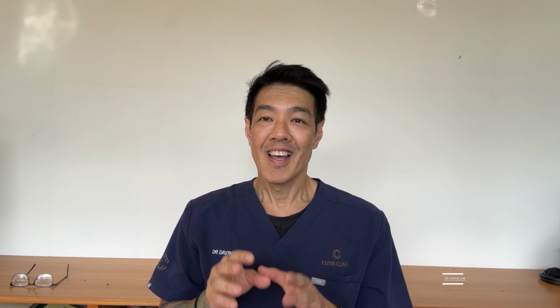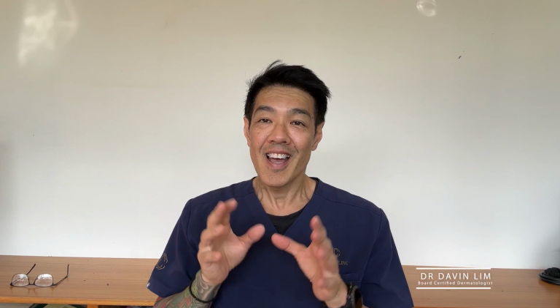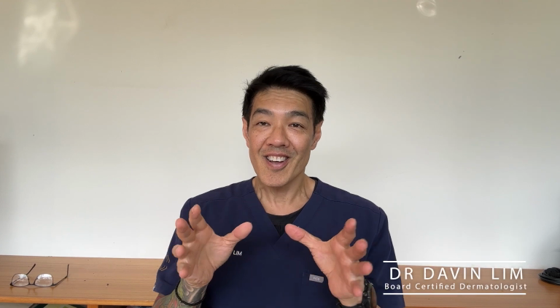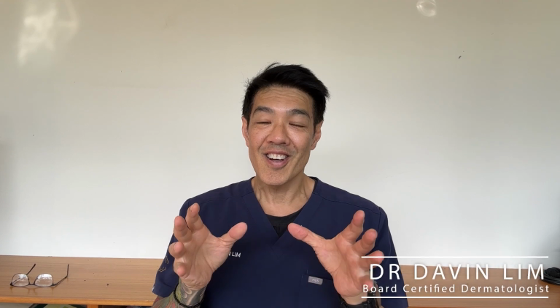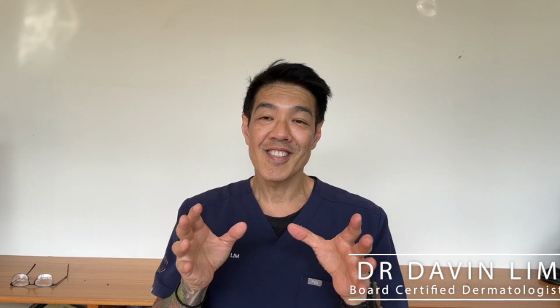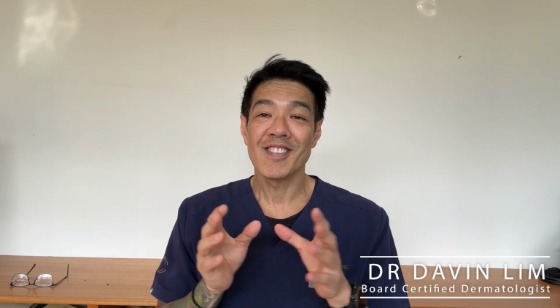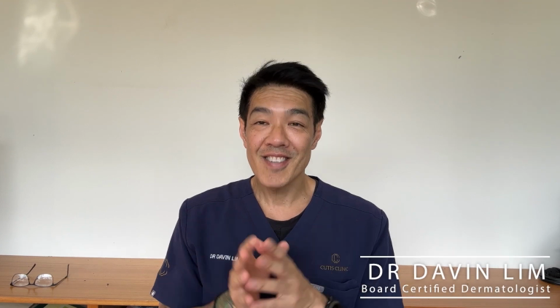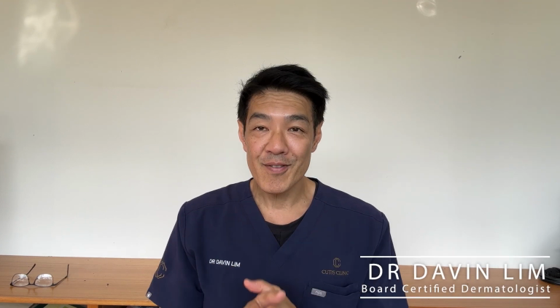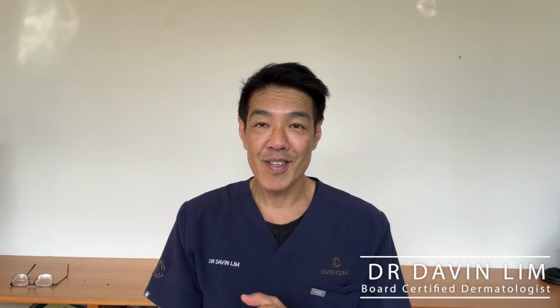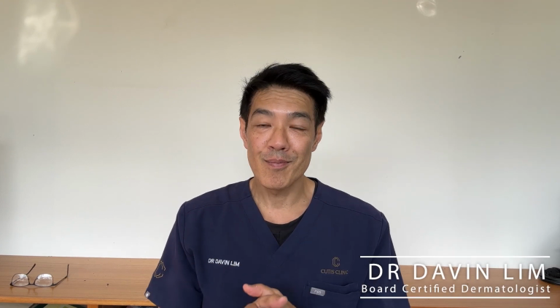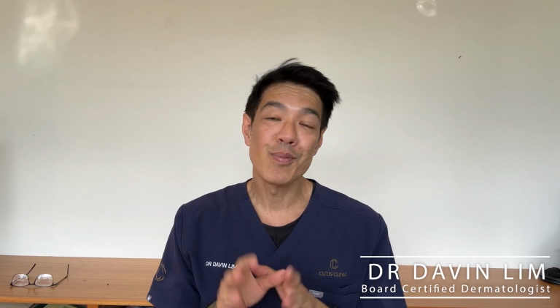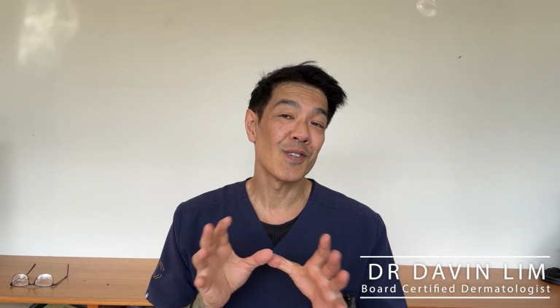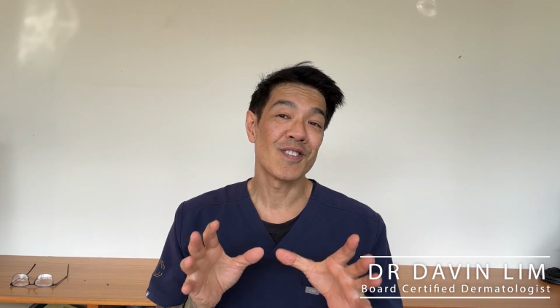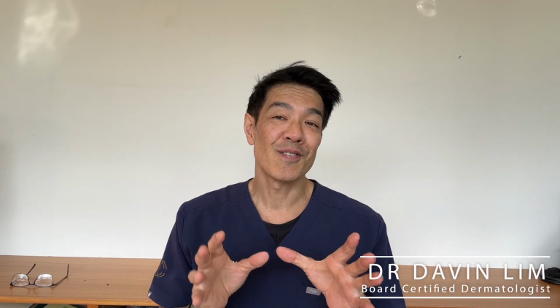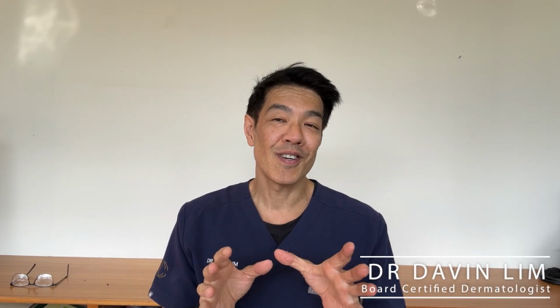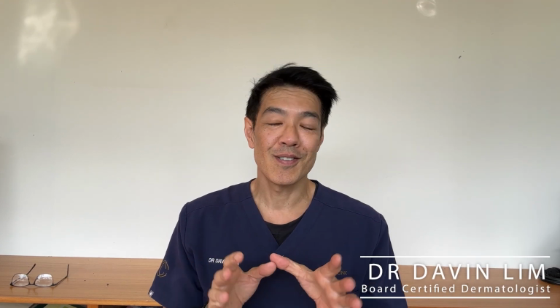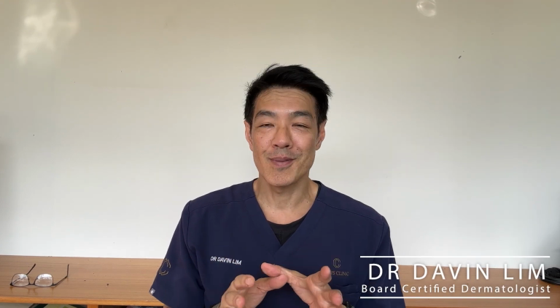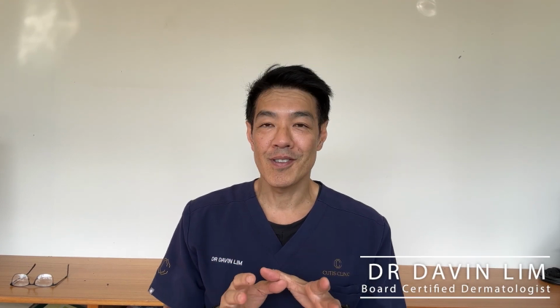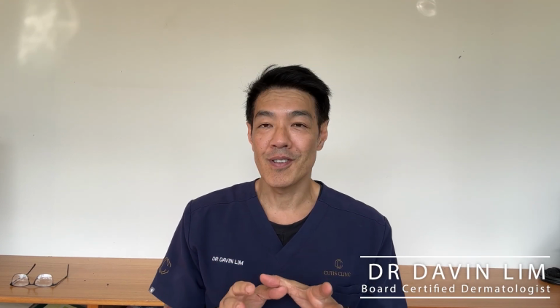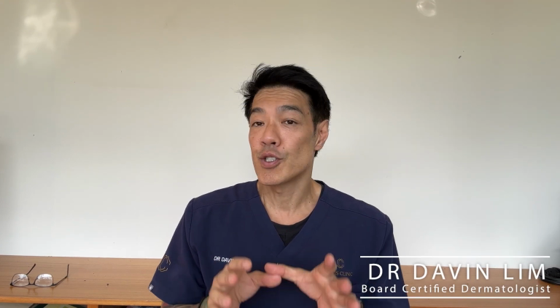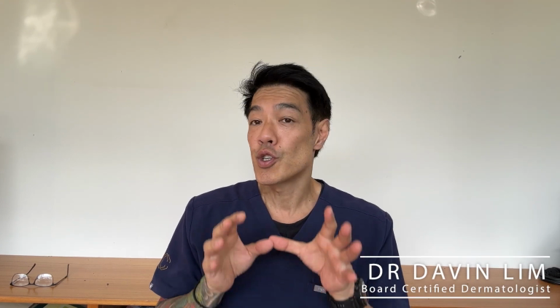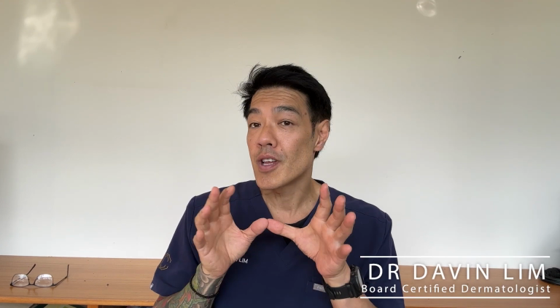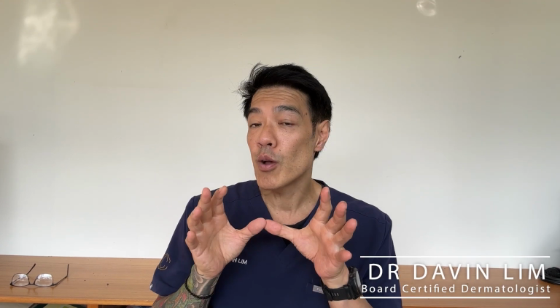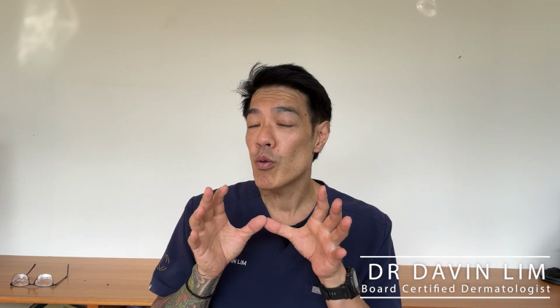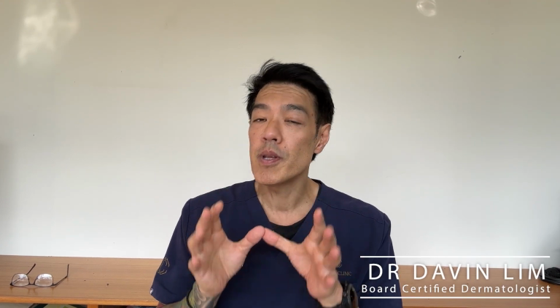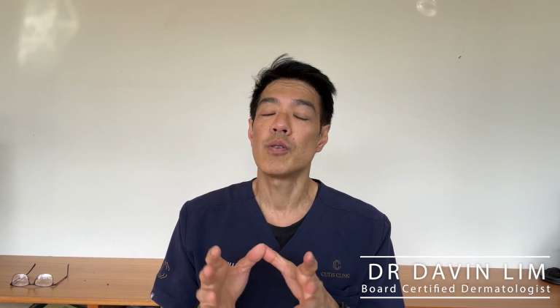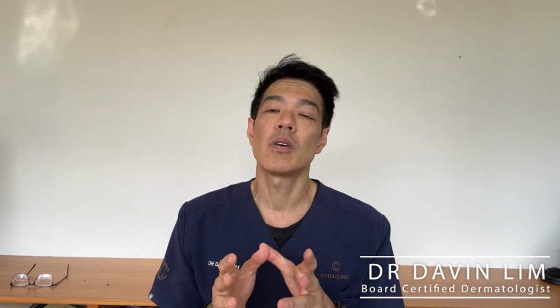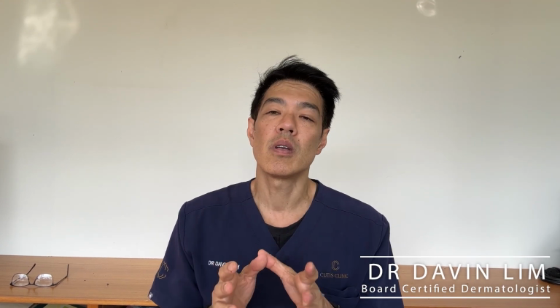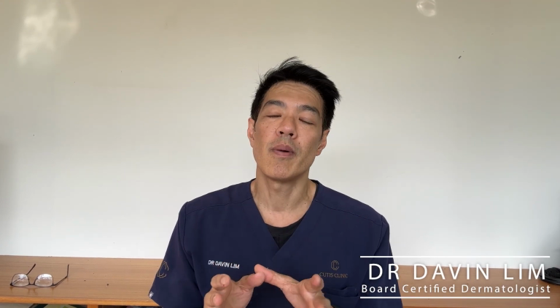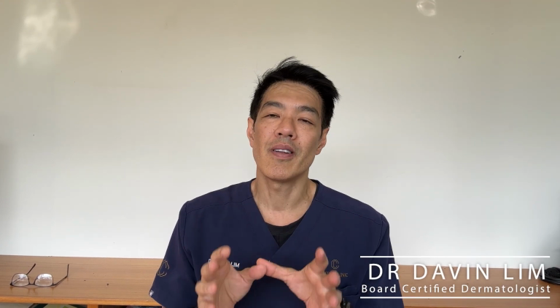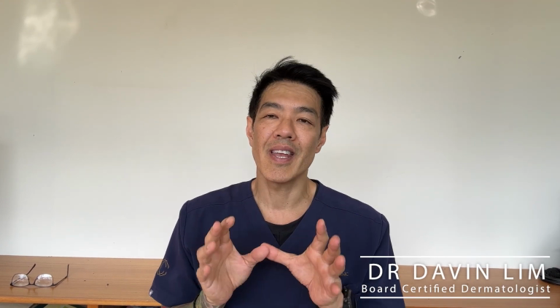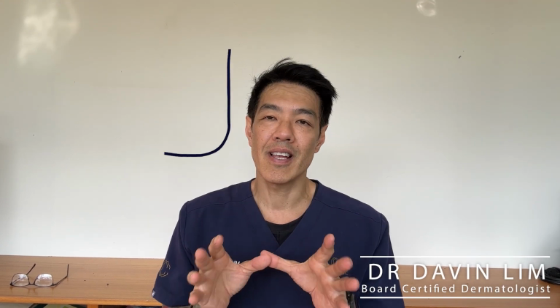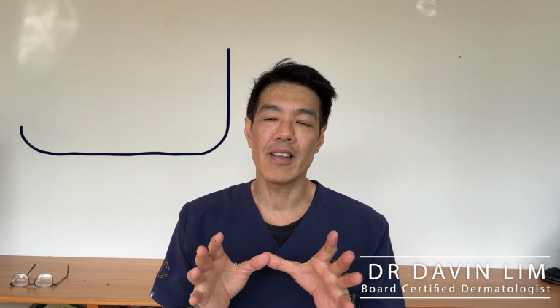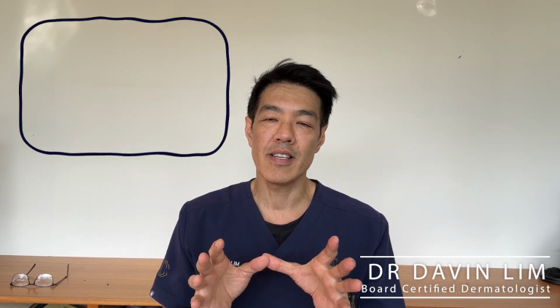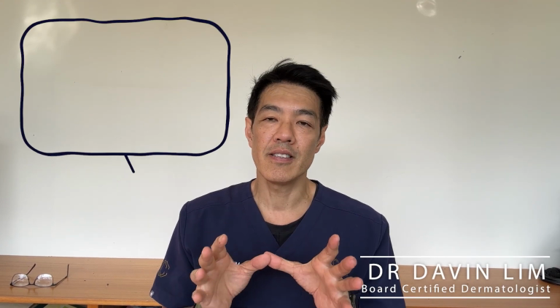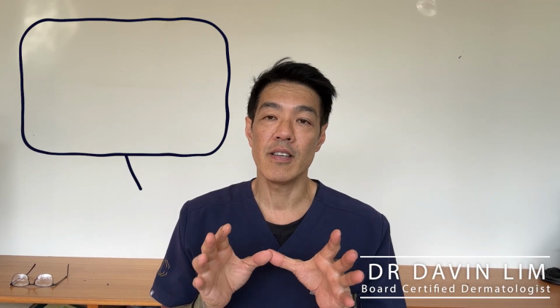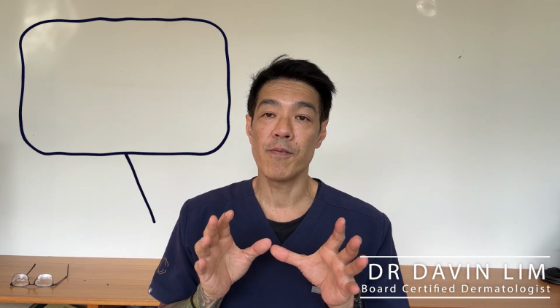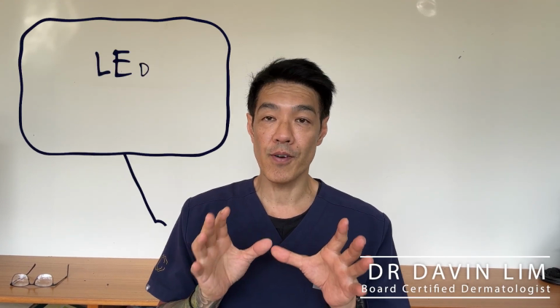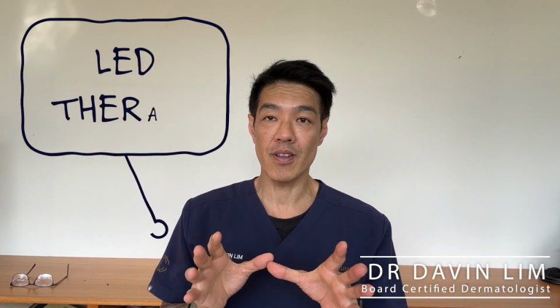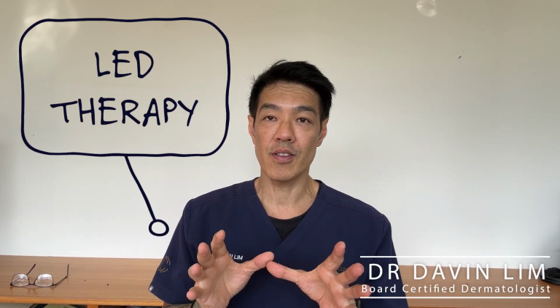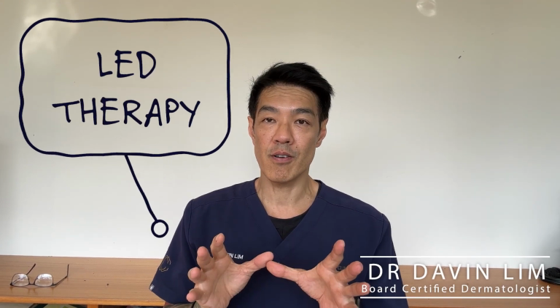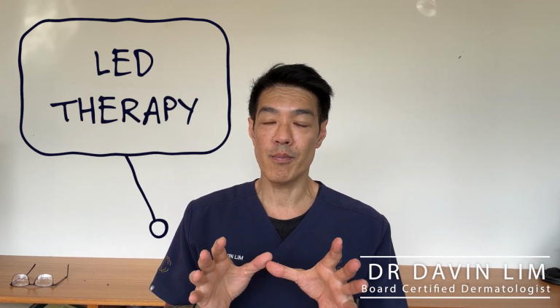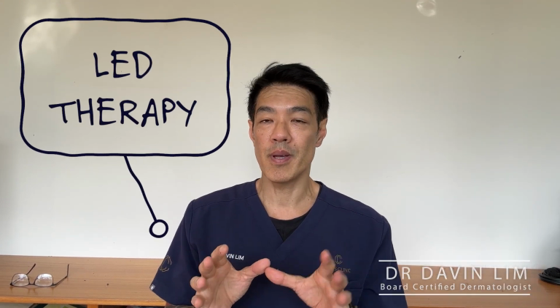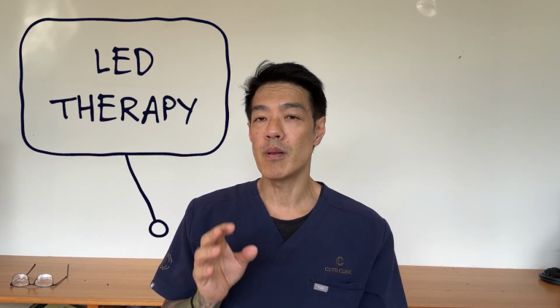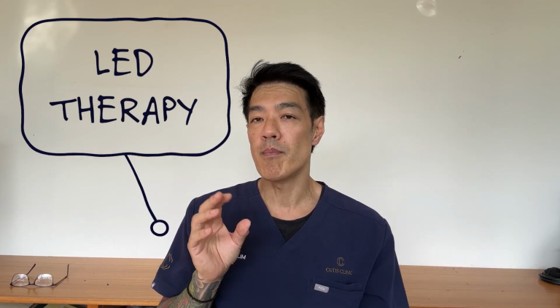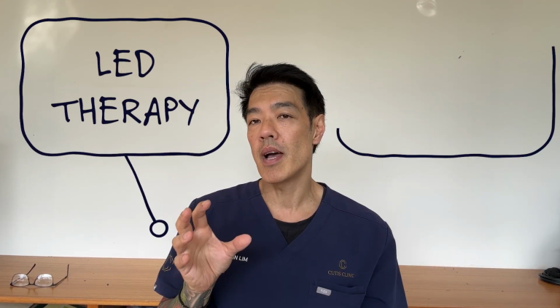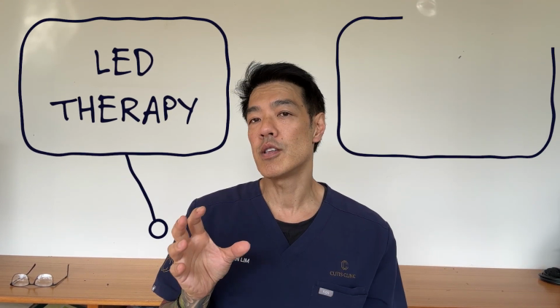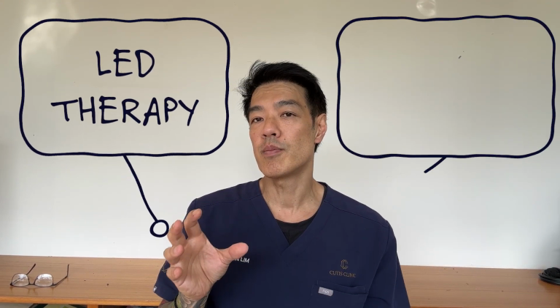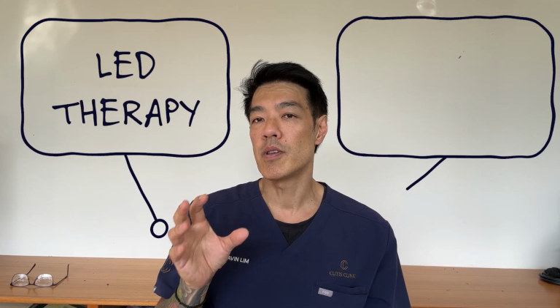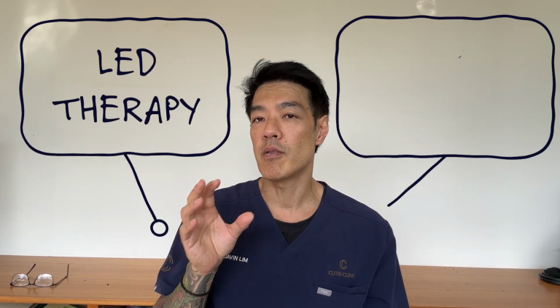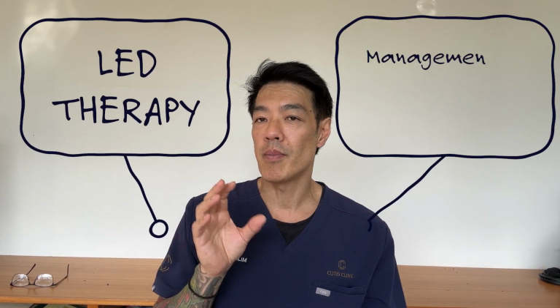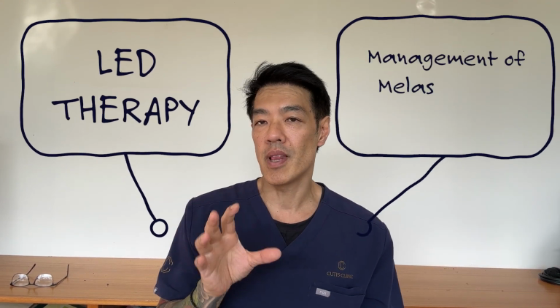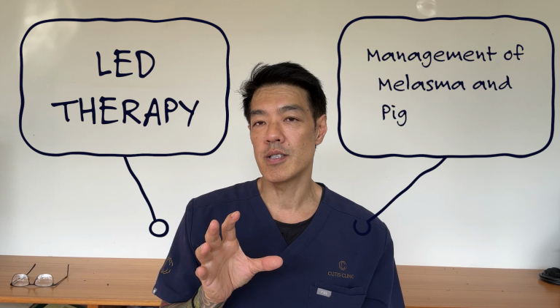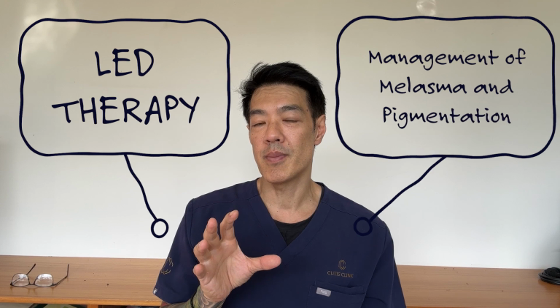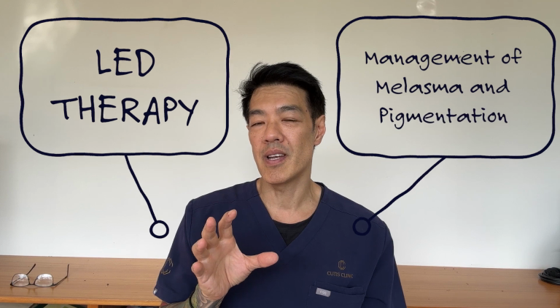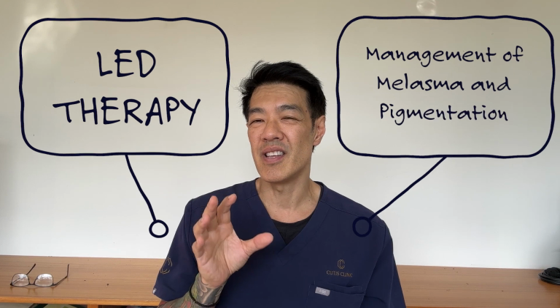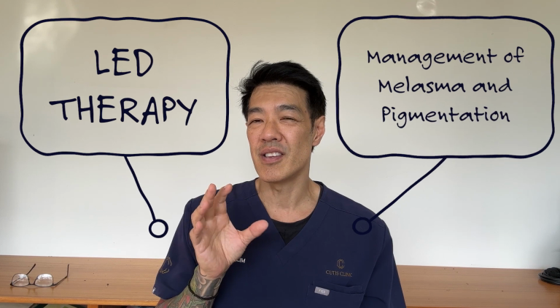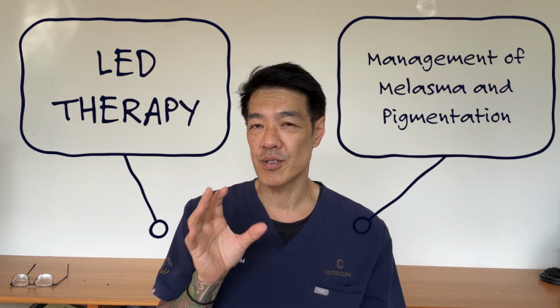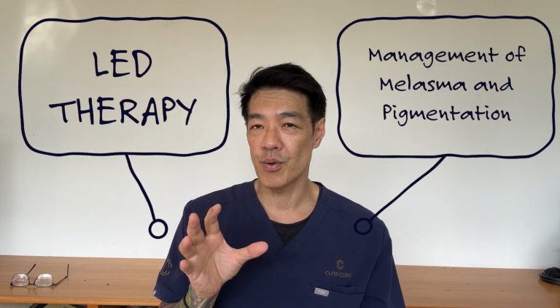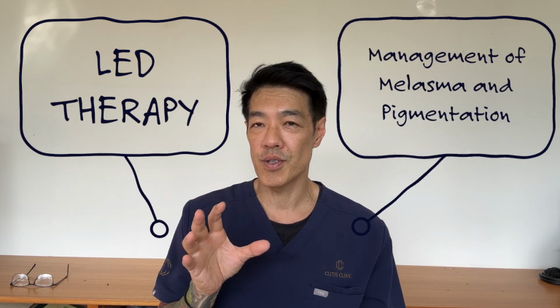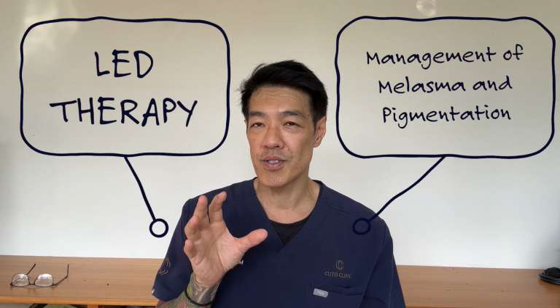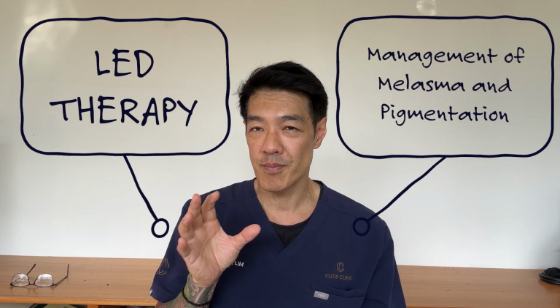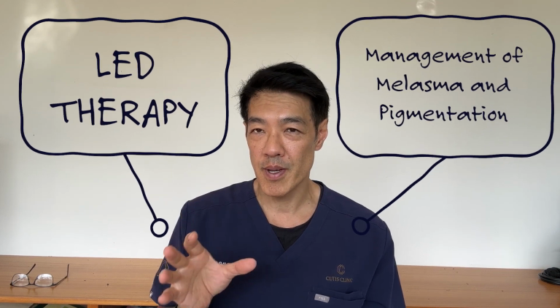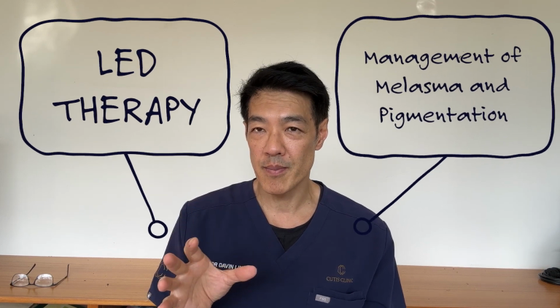Hey guys, I'm Davin Lim, Board Certified Dermatologist. Today we'll be talking about LED phototherapy in the management of melasma and disorders of pigment.